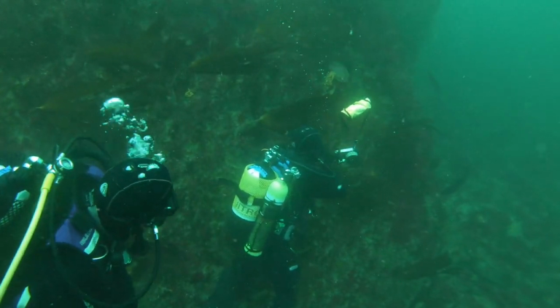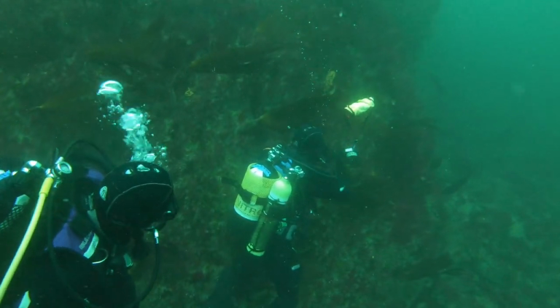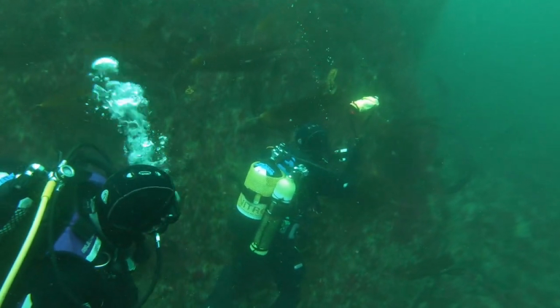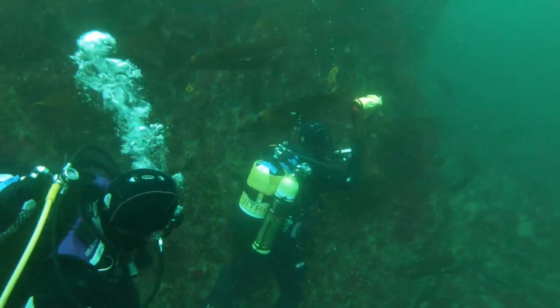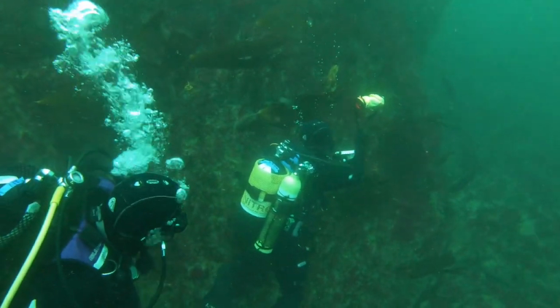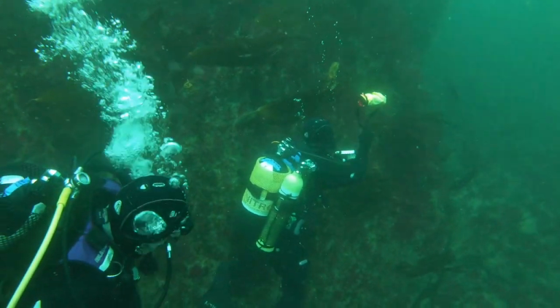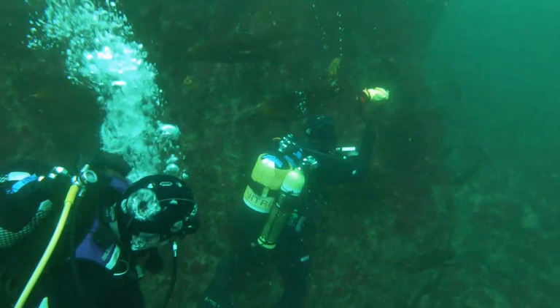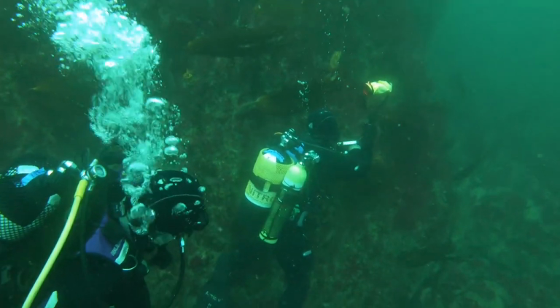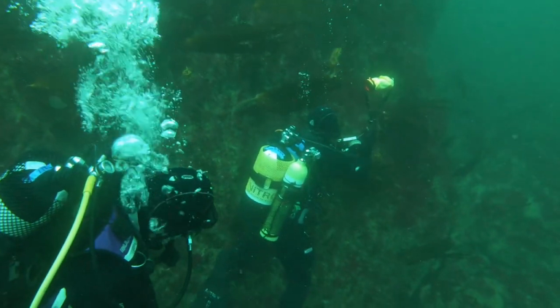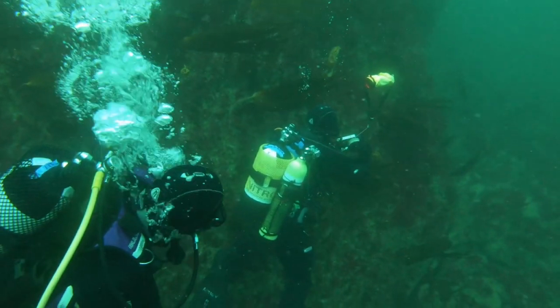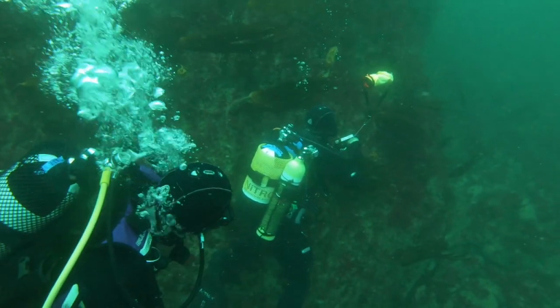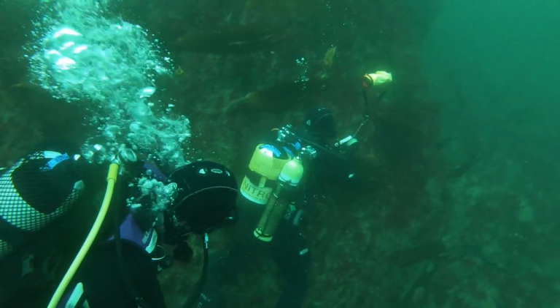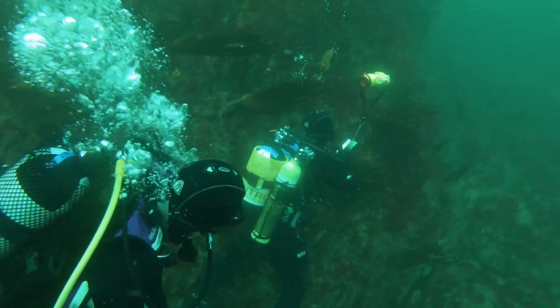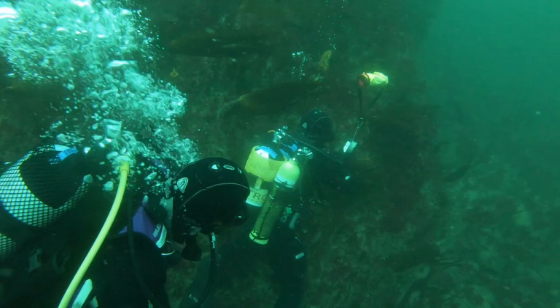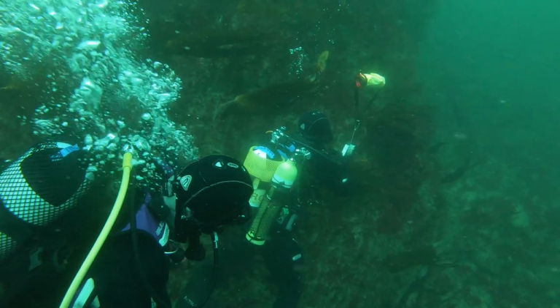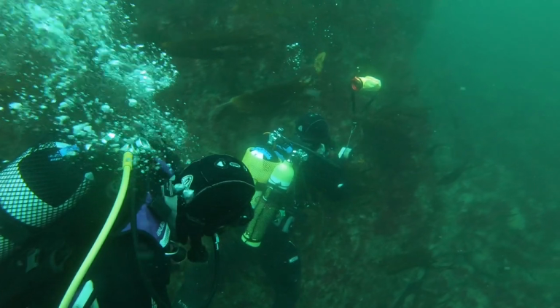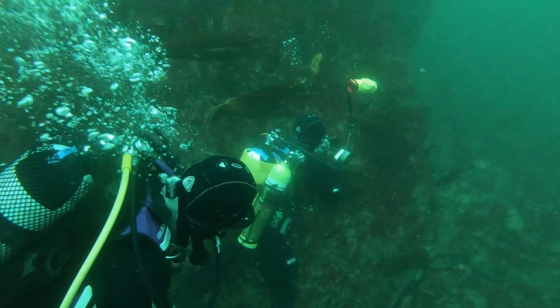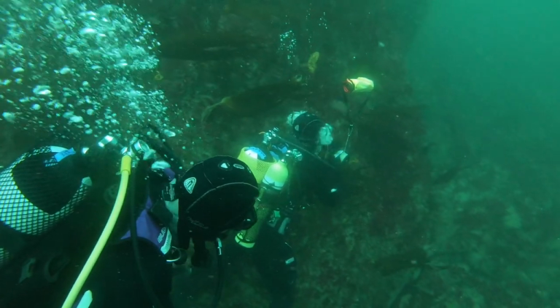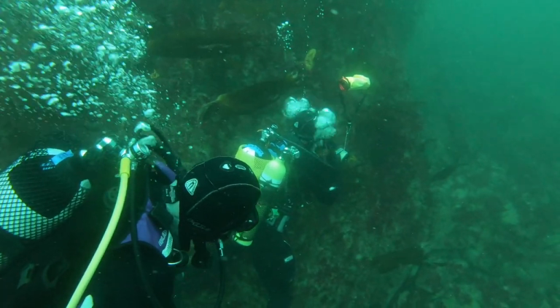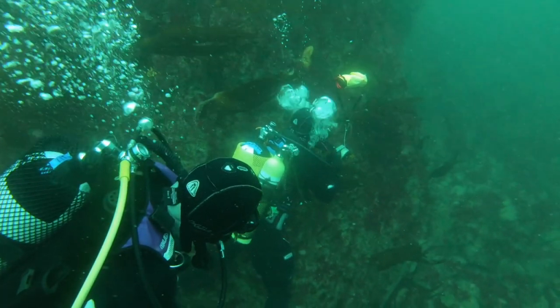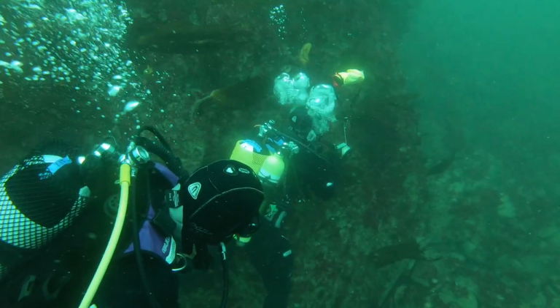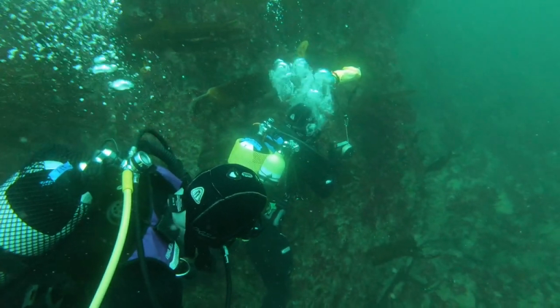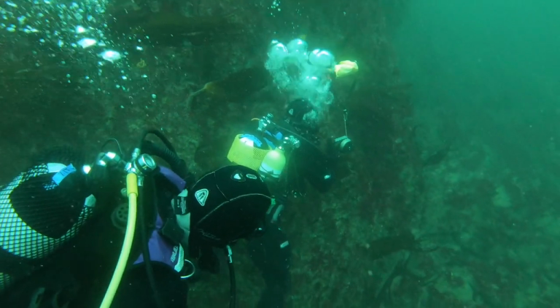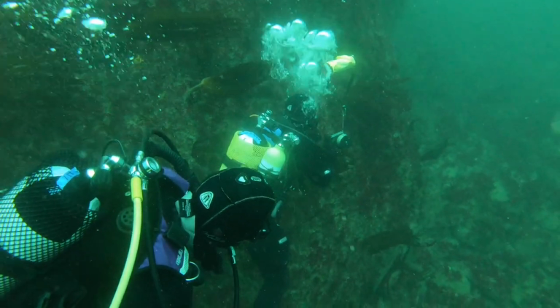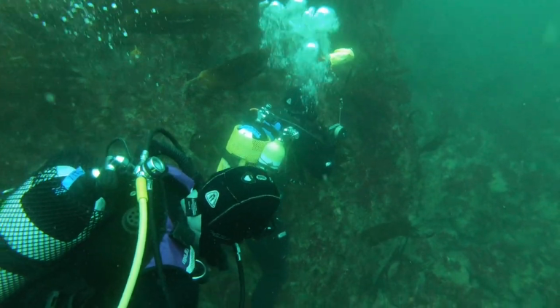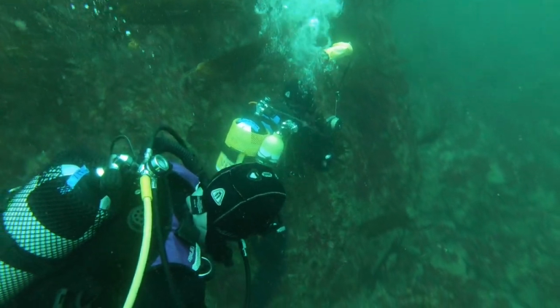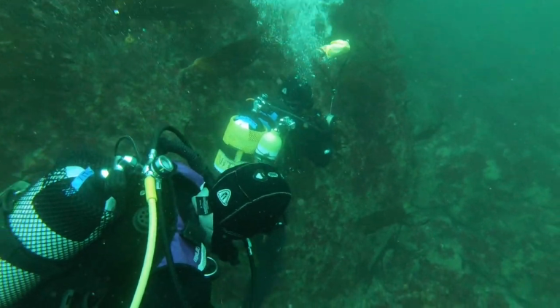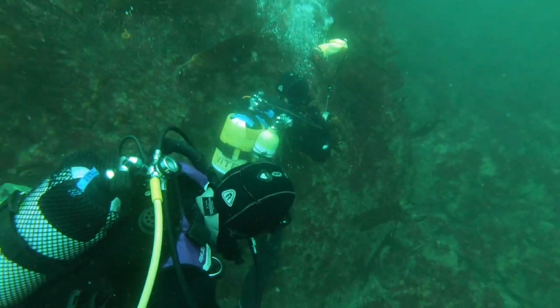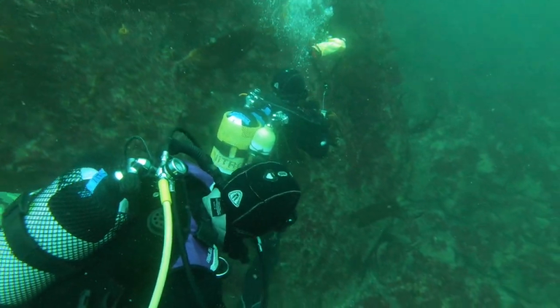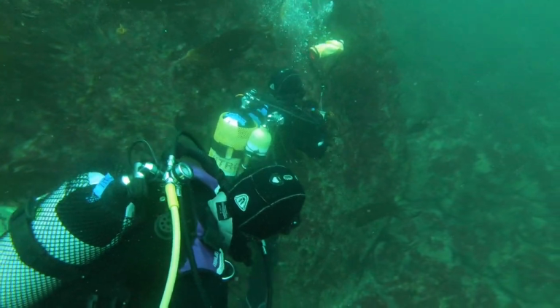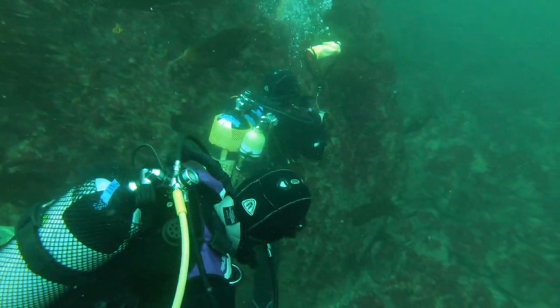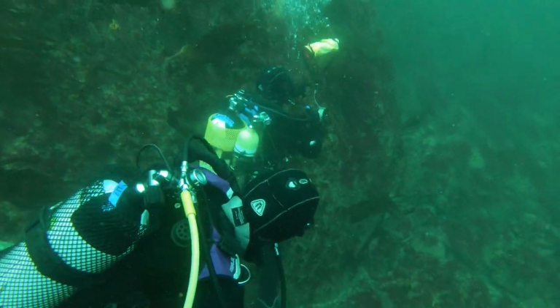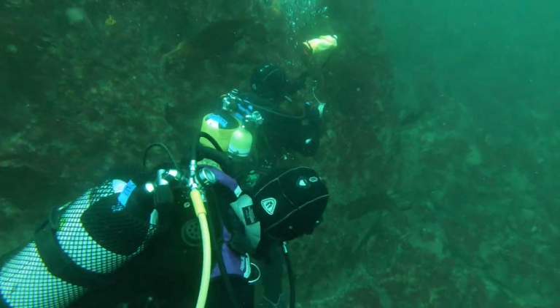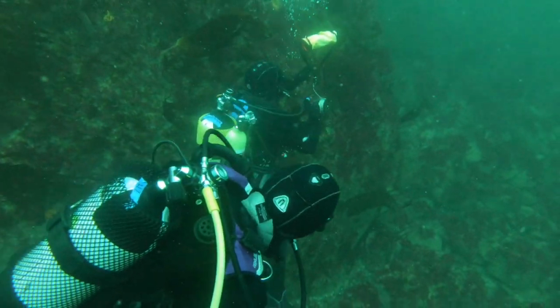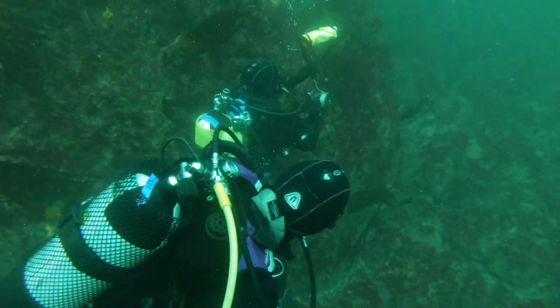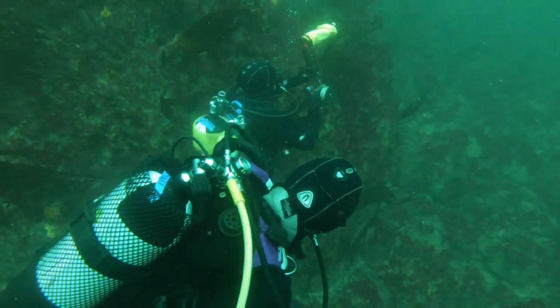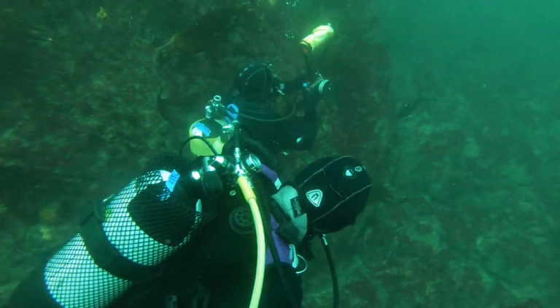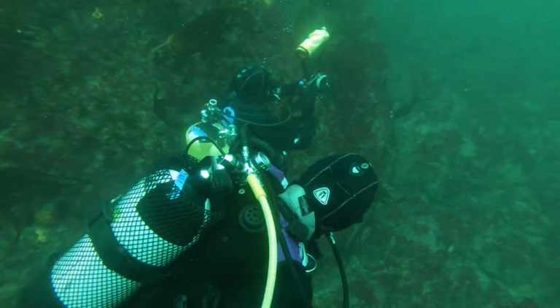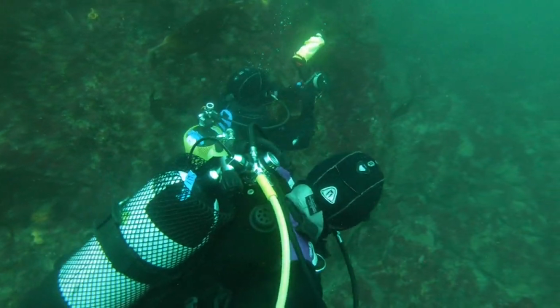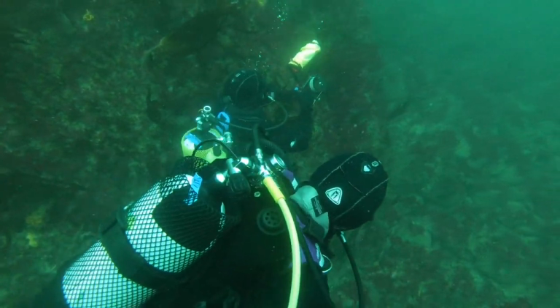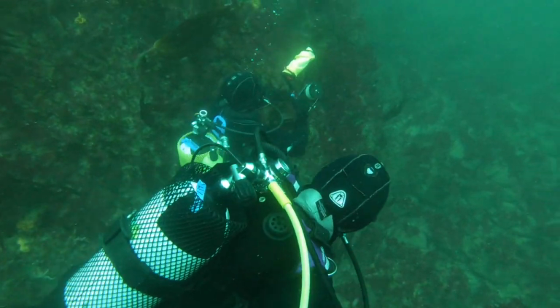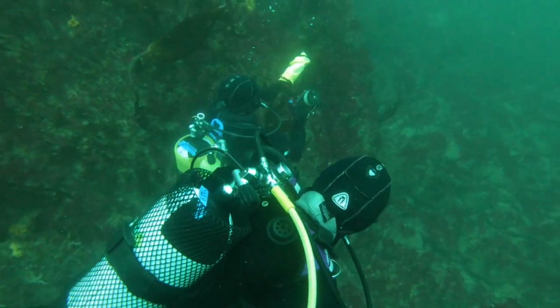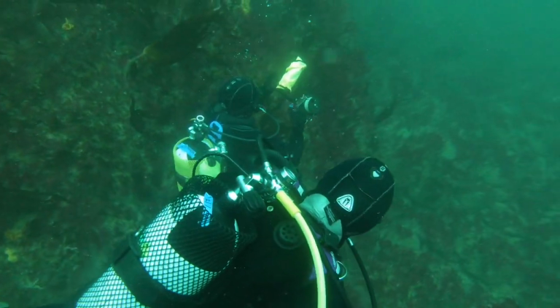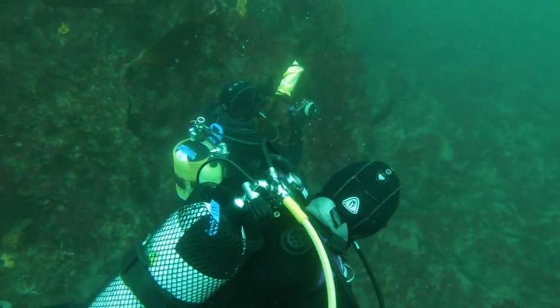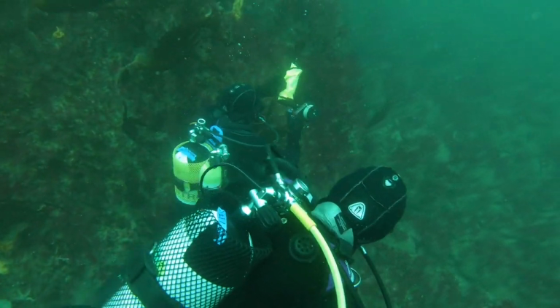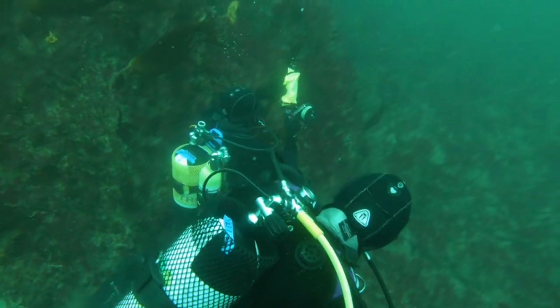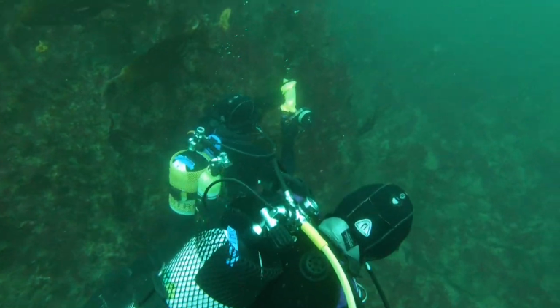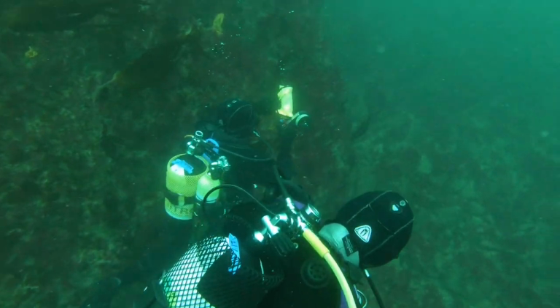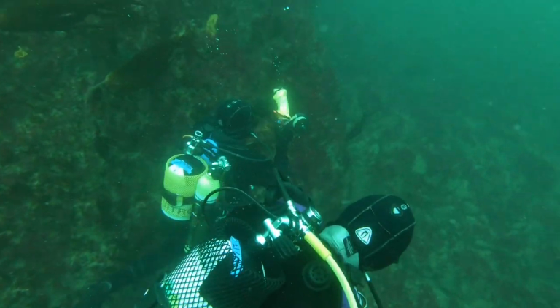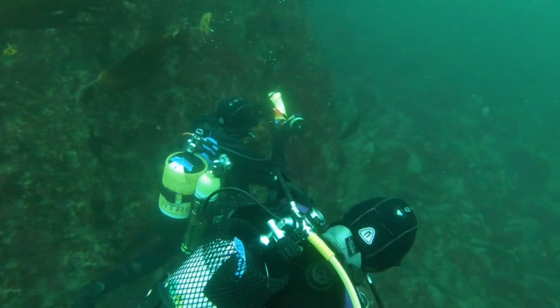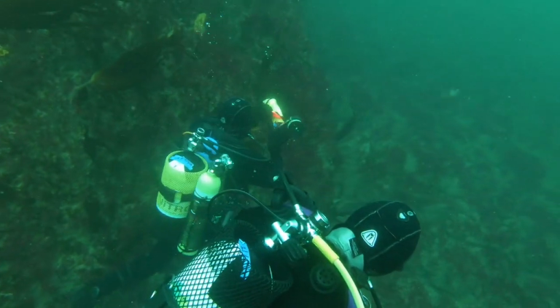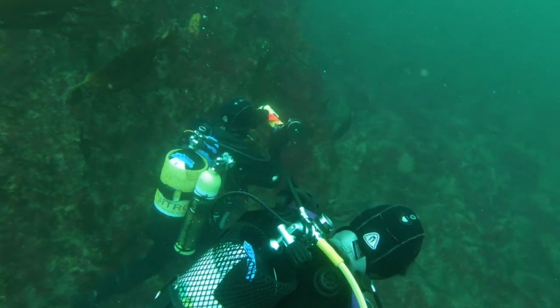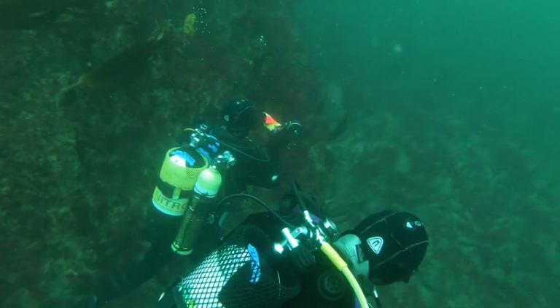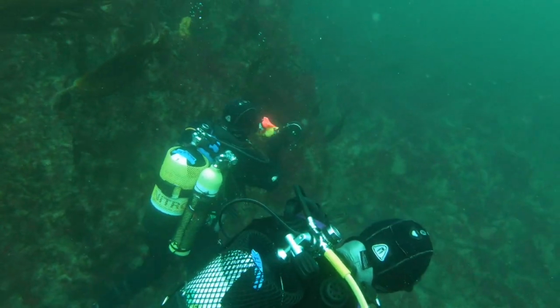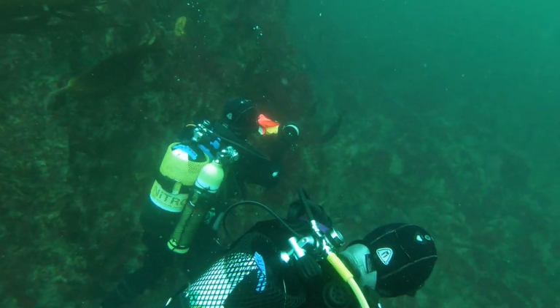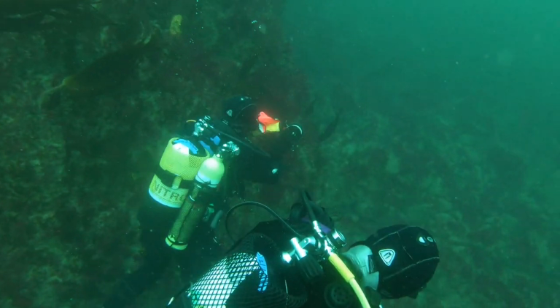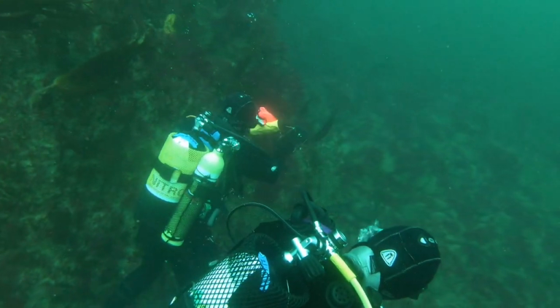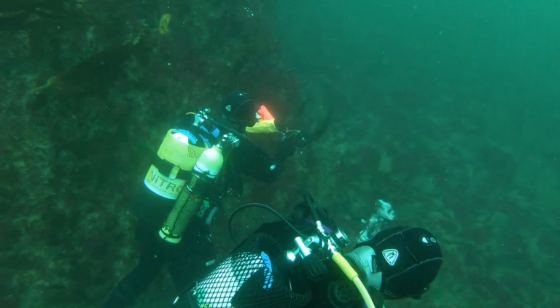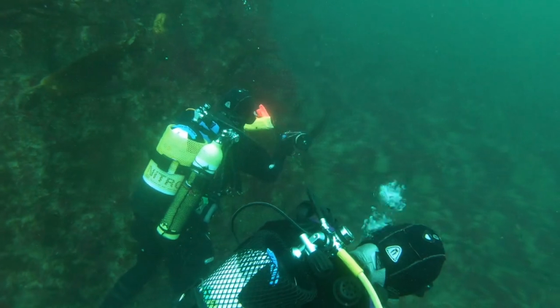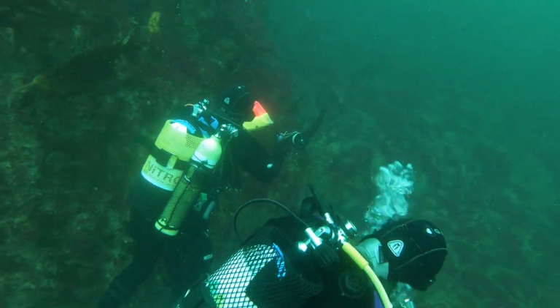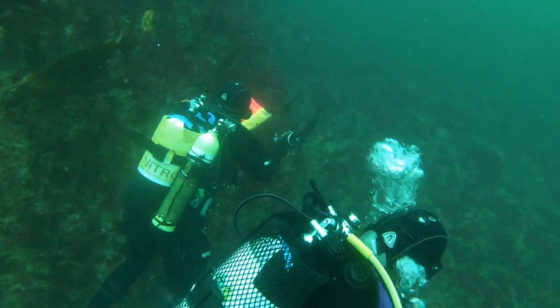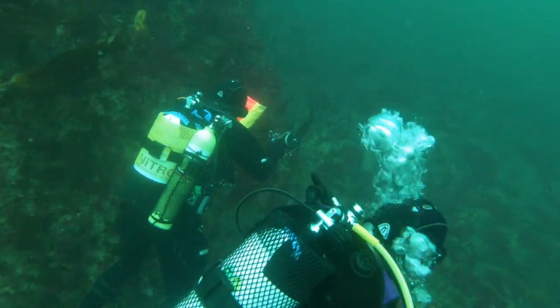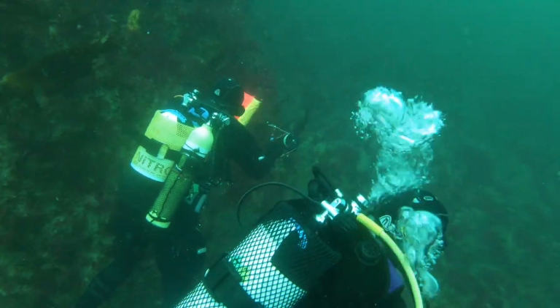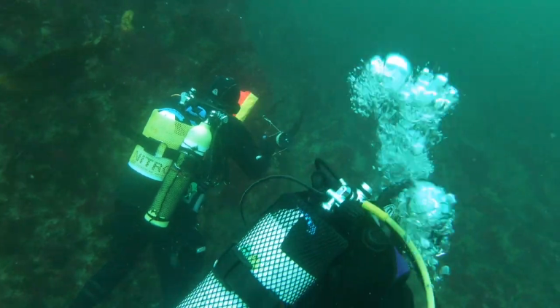It's time now to send up our delayed SMB, so this lets the boat know exactly where we are while we come up slowly.